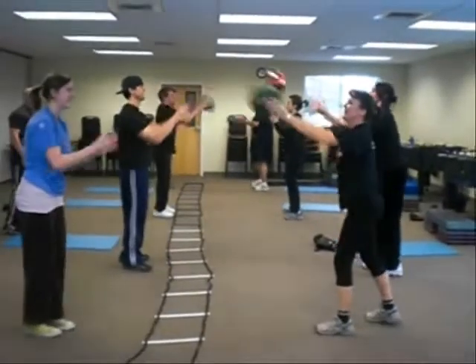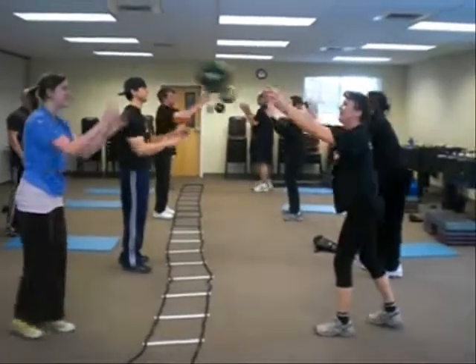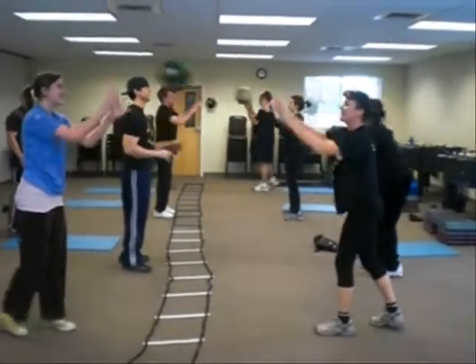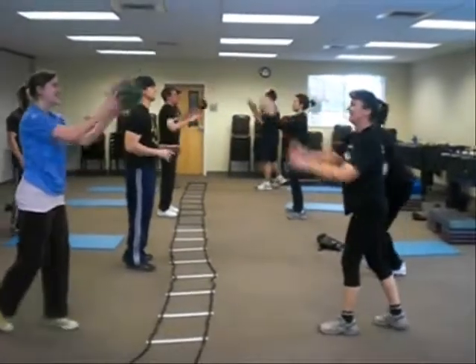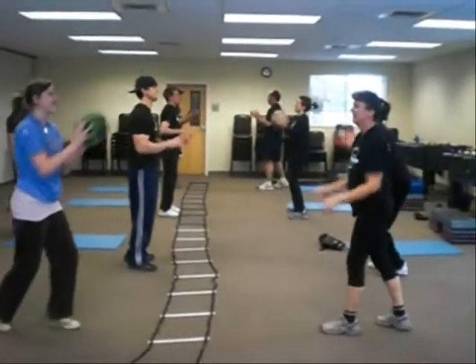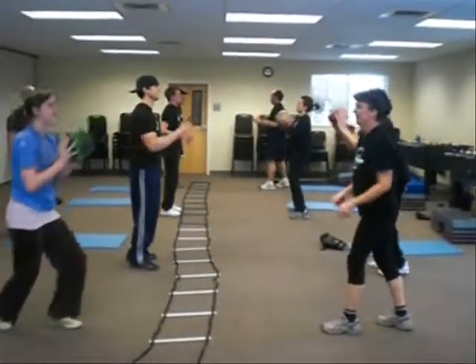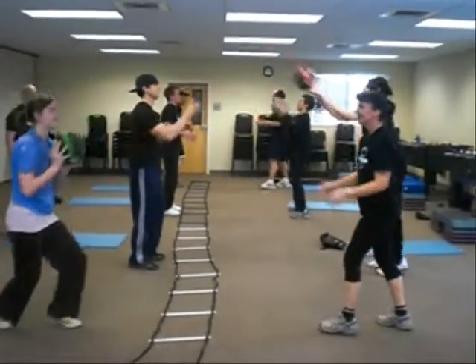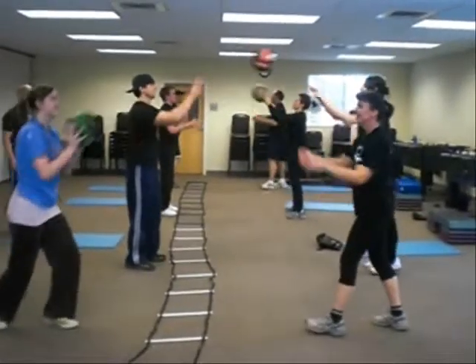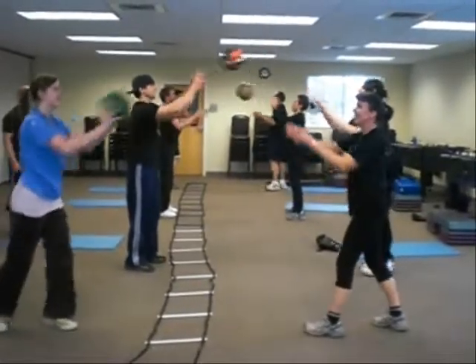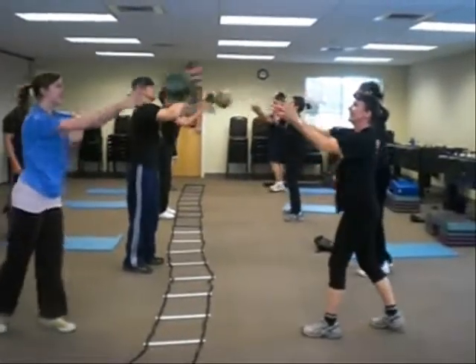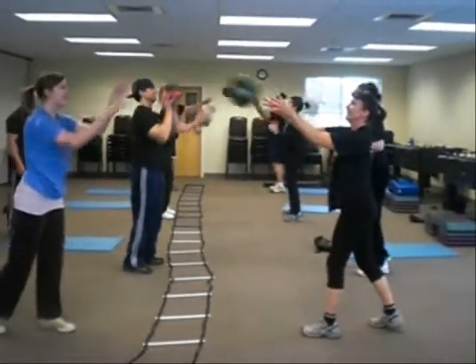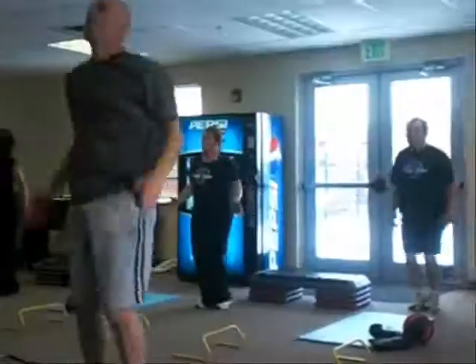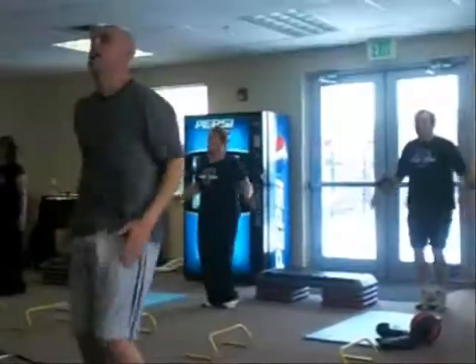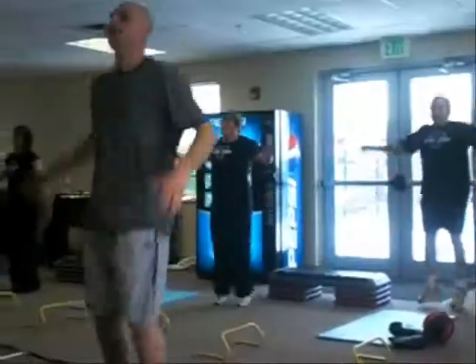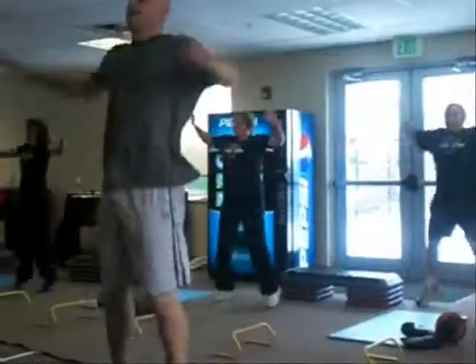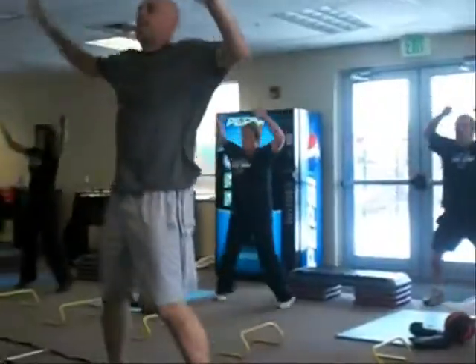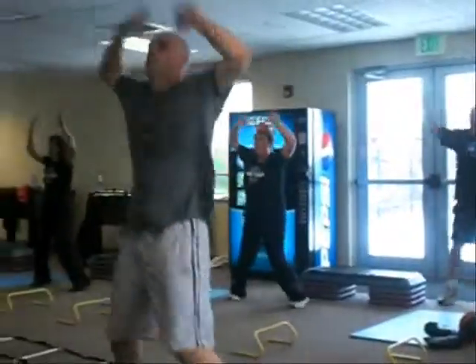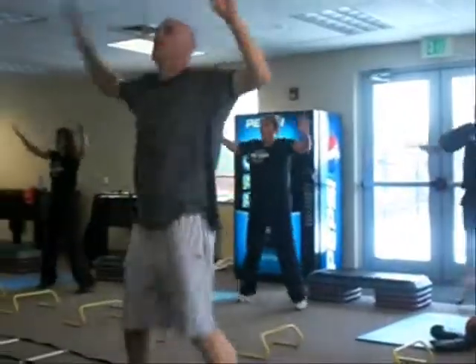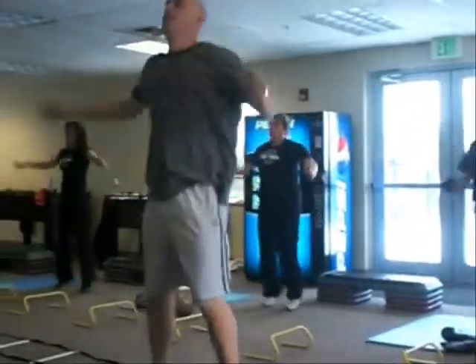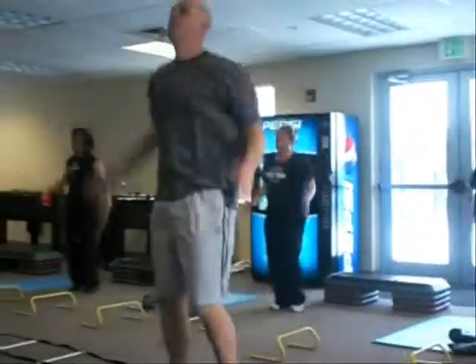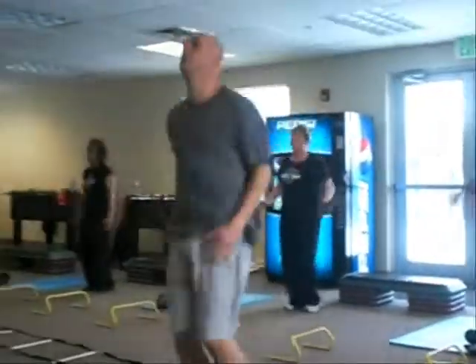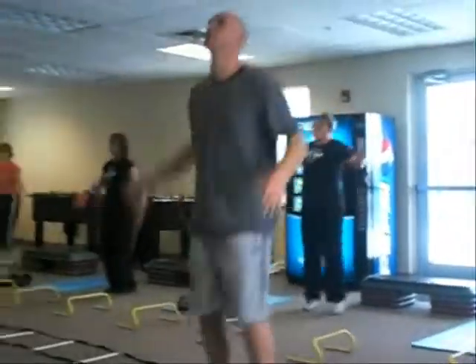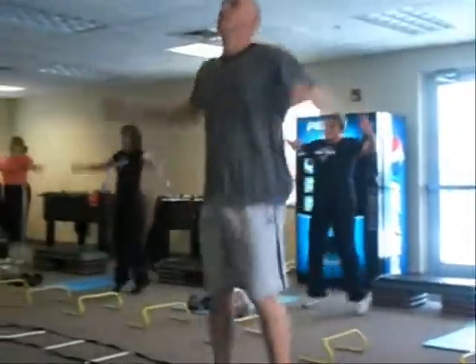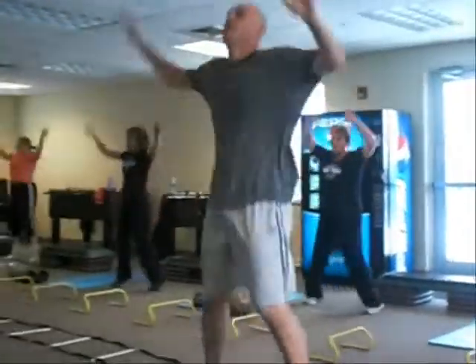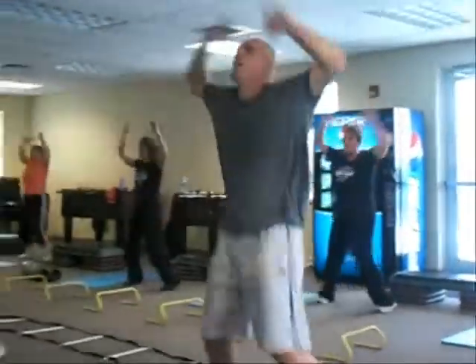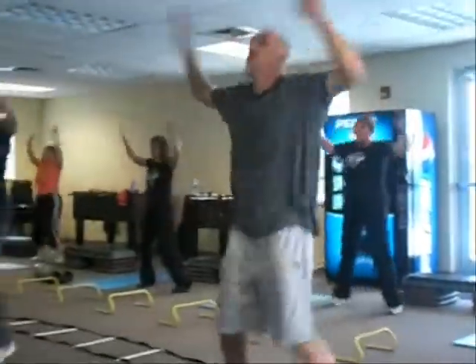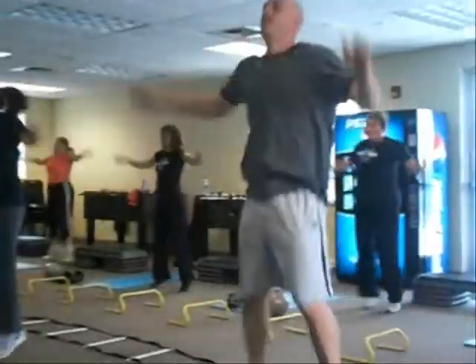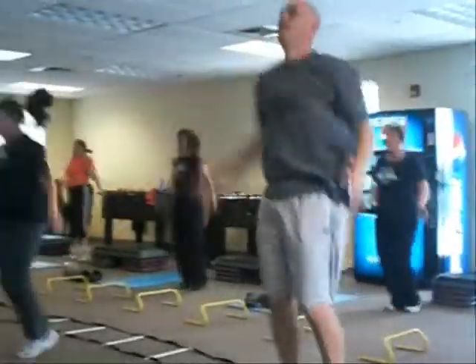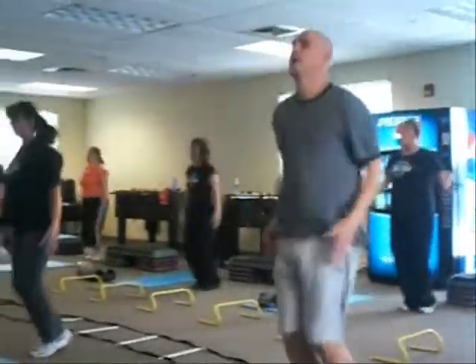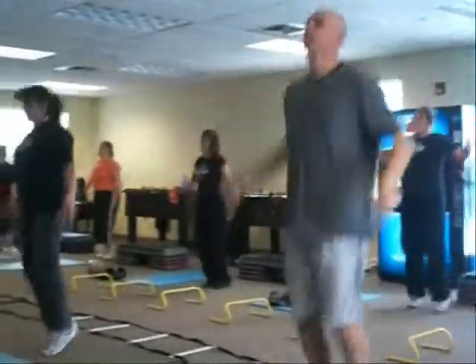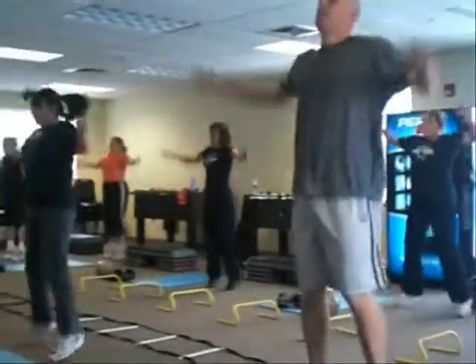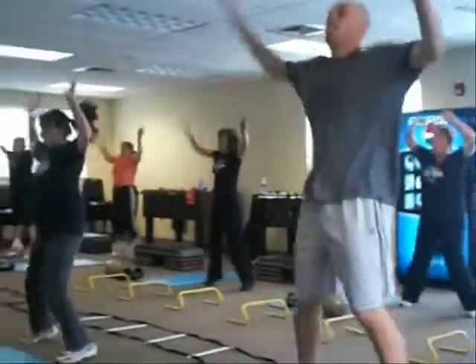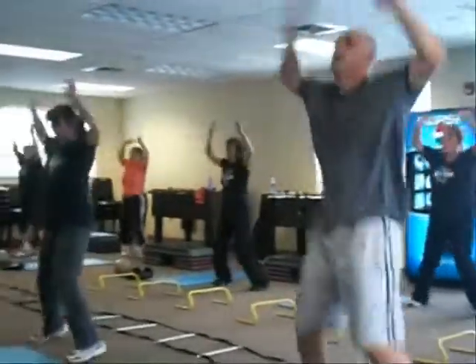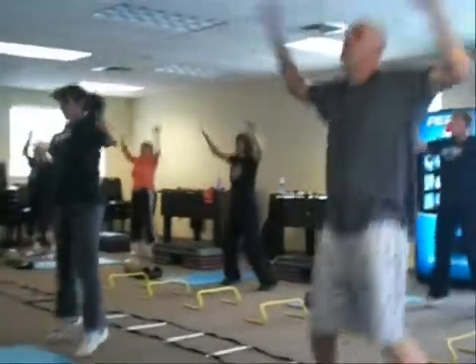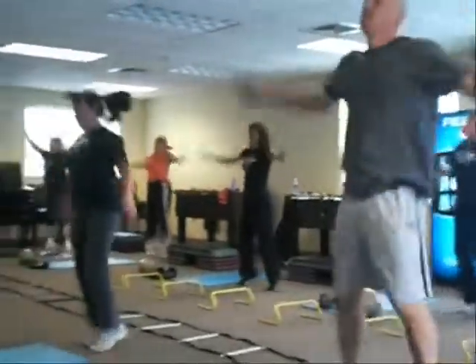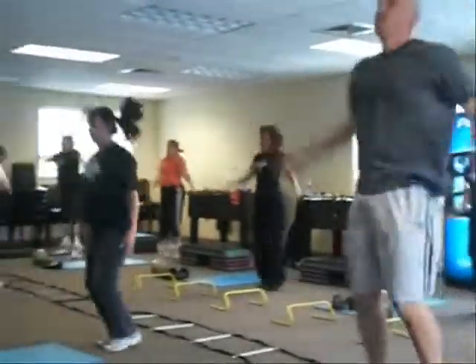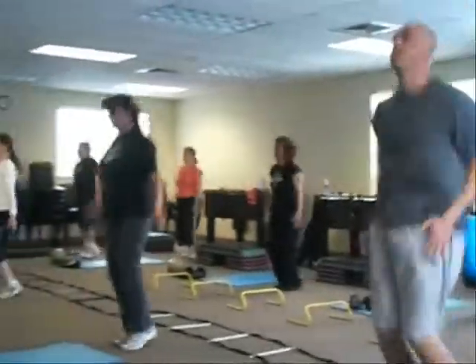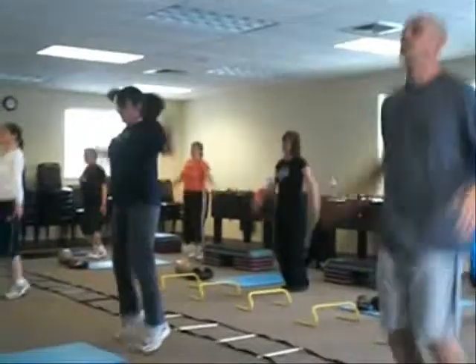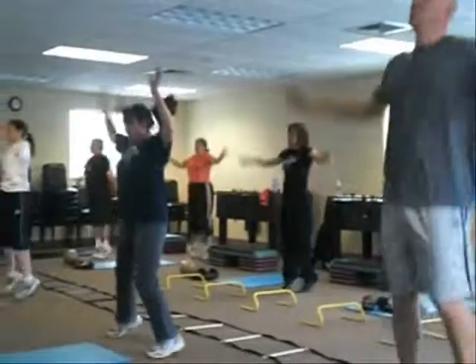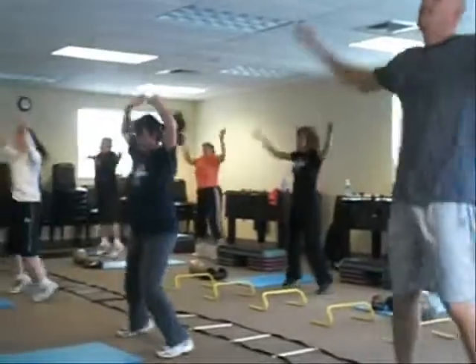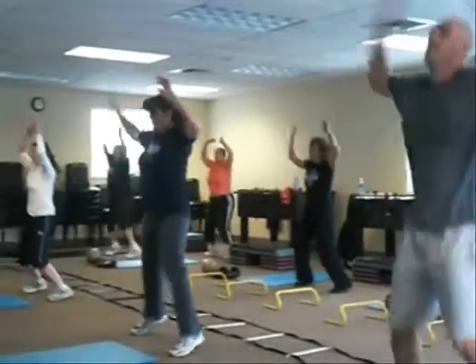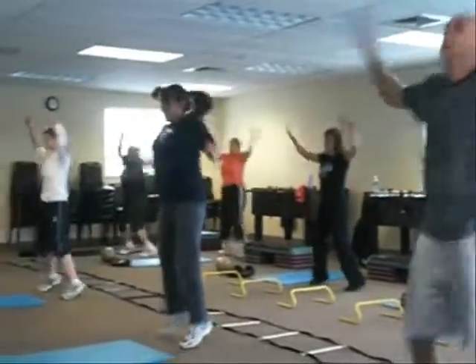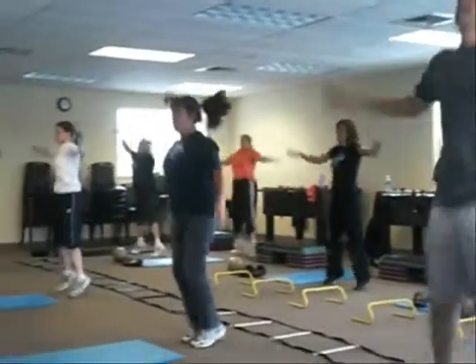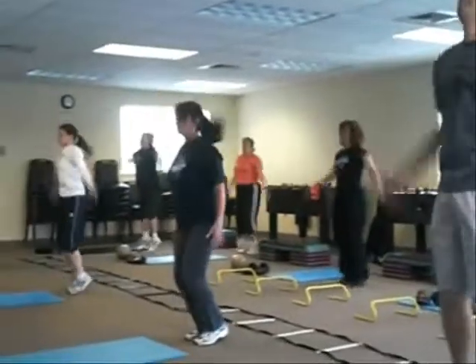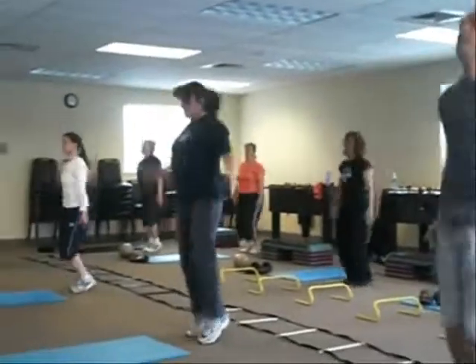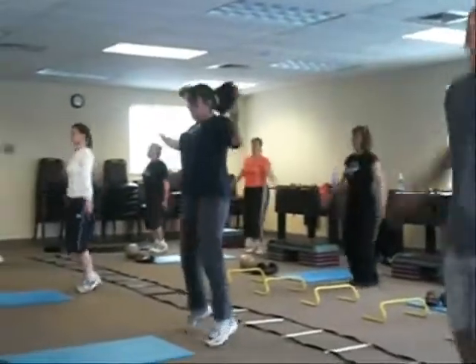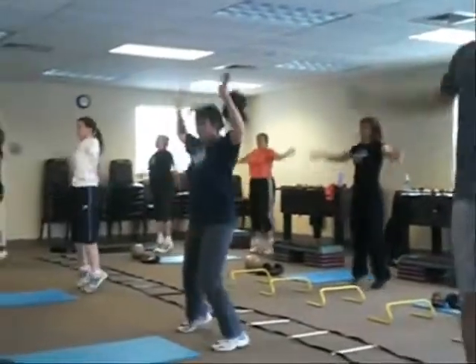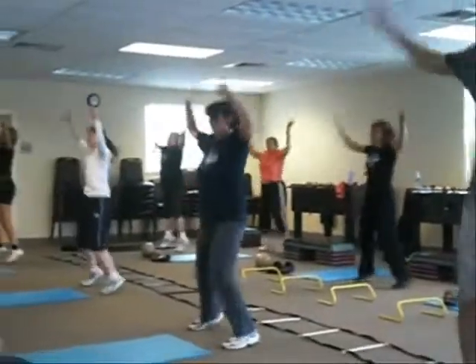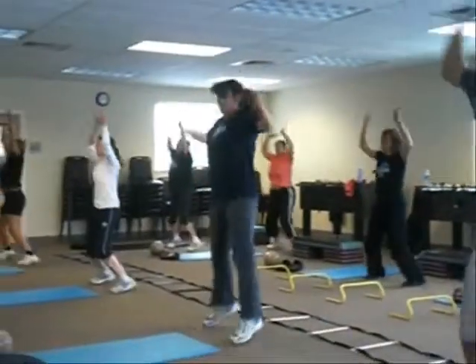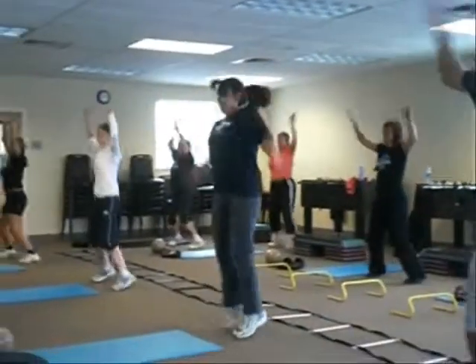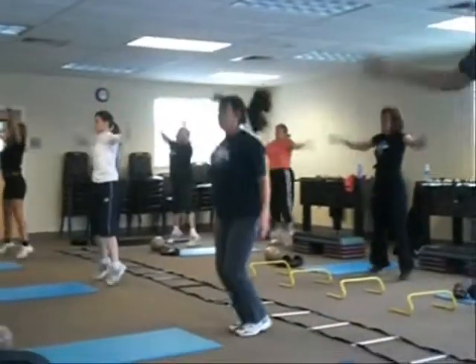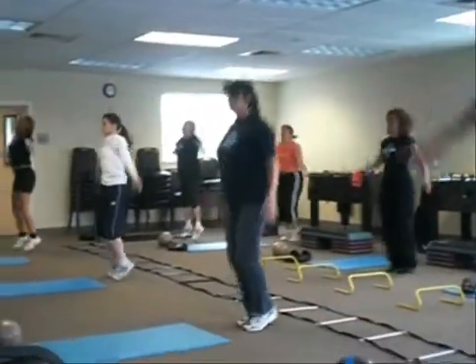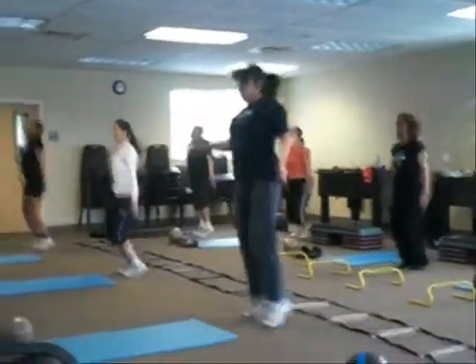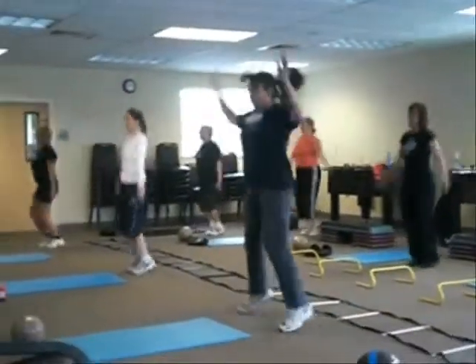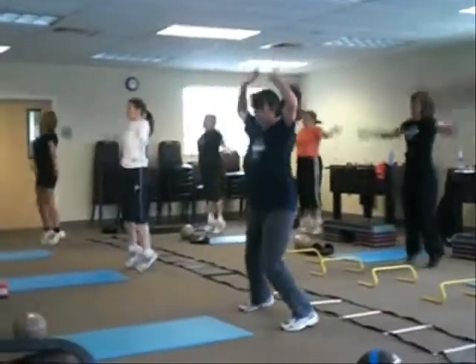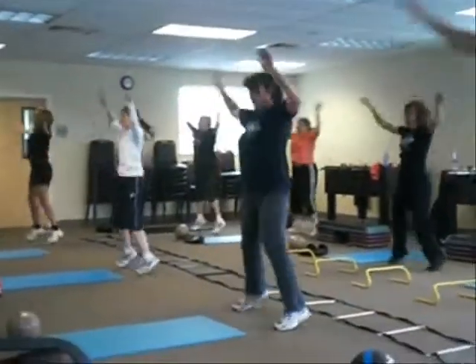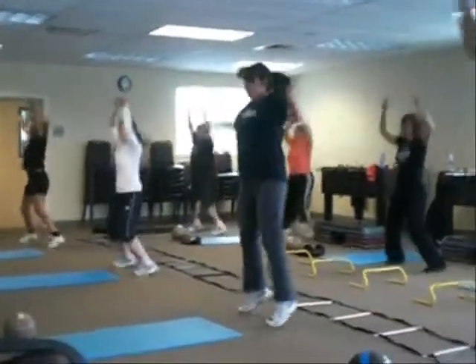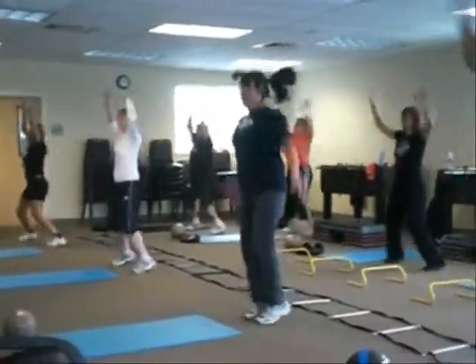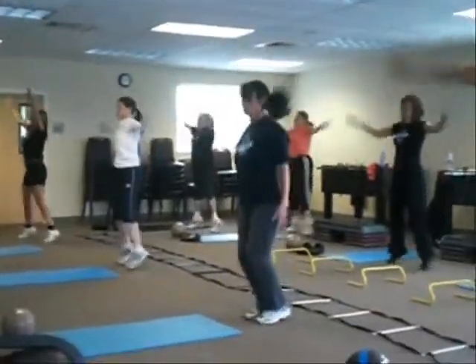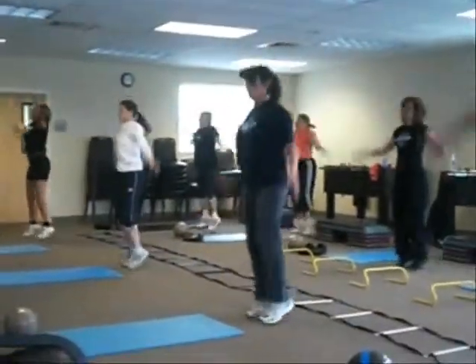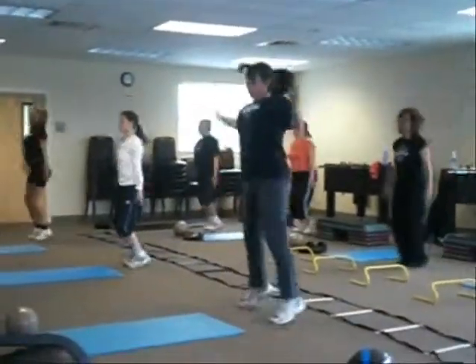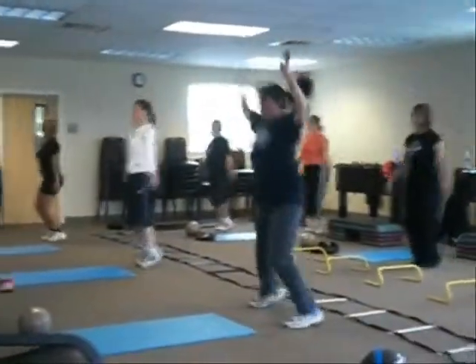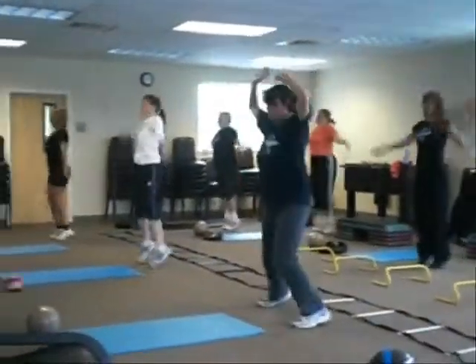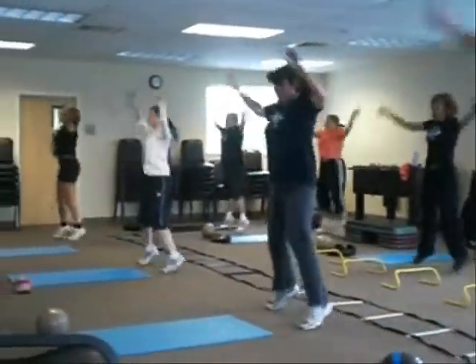One, two, two, three, four, one, two, three, five, one, two, three, five, one, two, three, six, one, two.